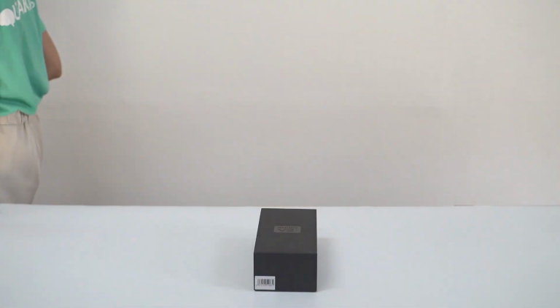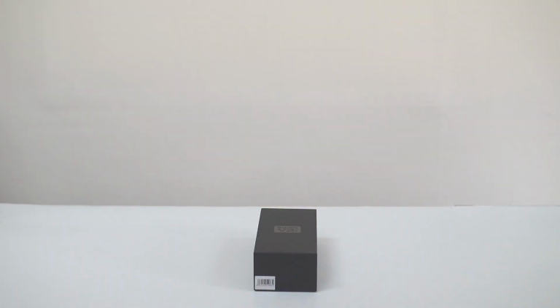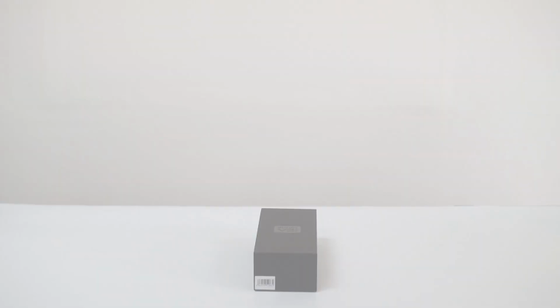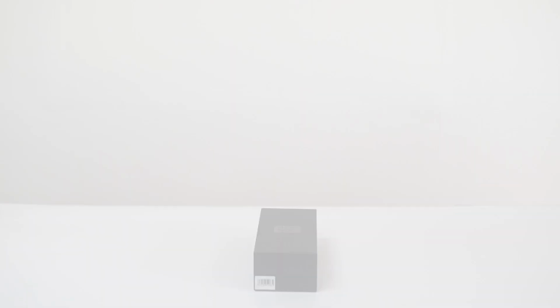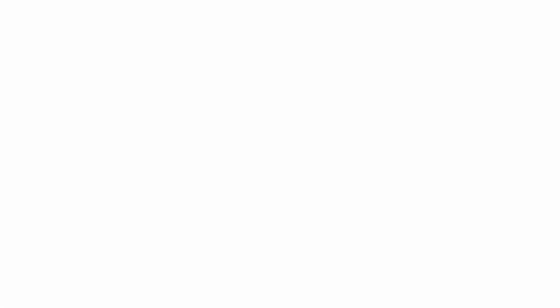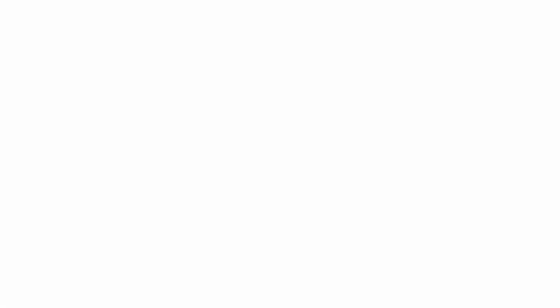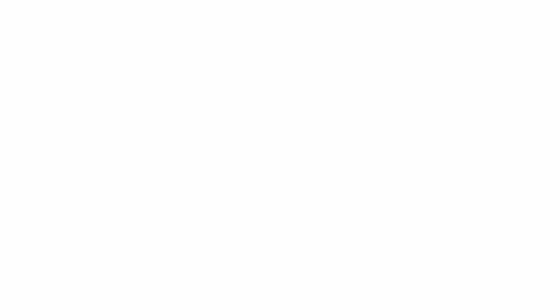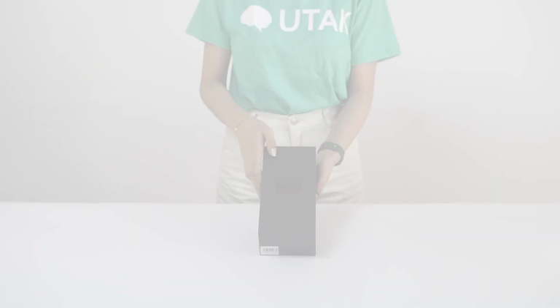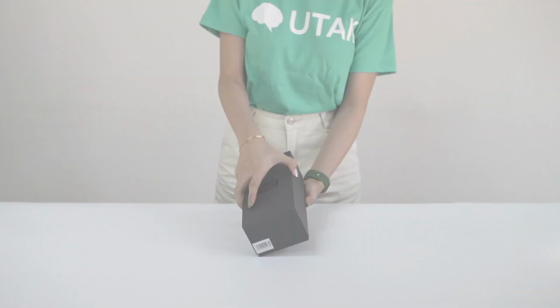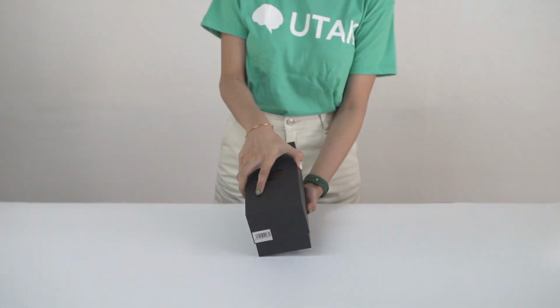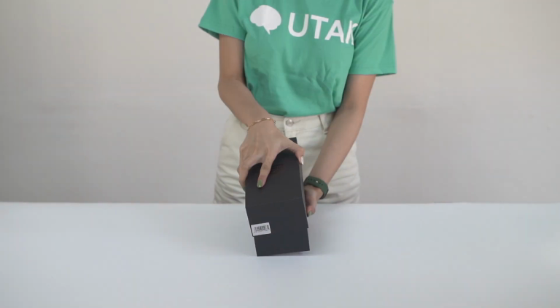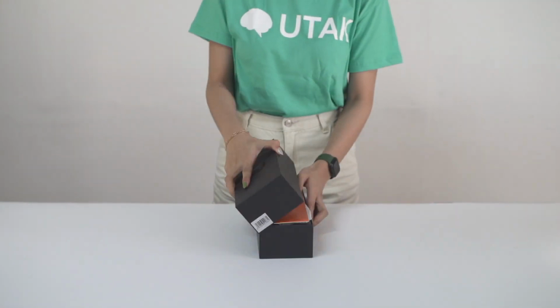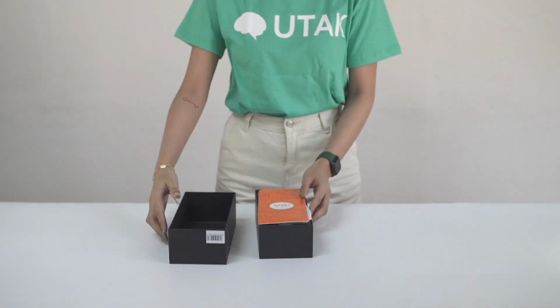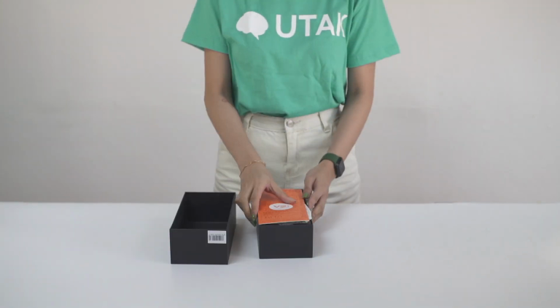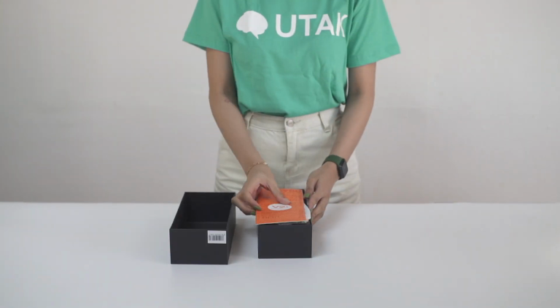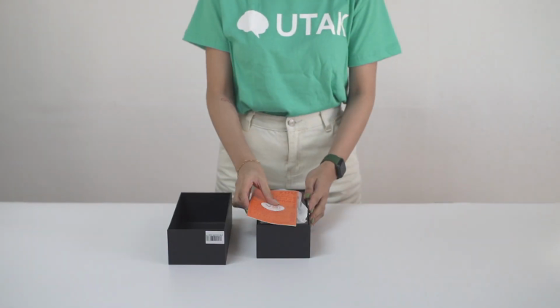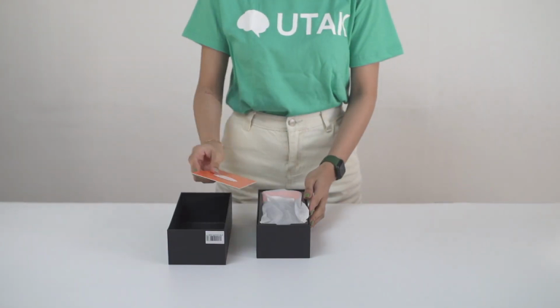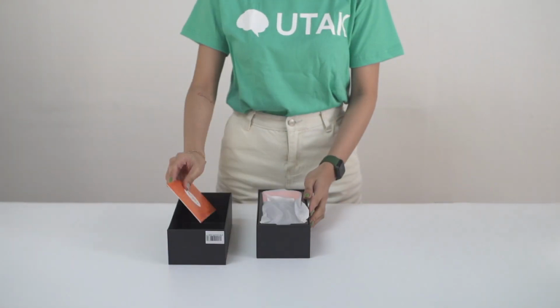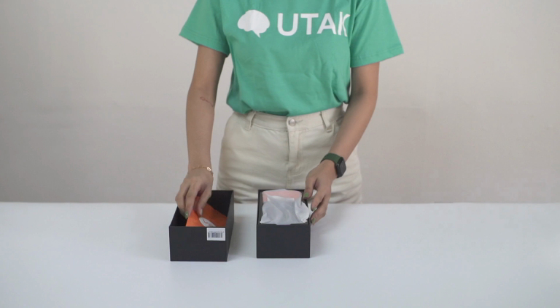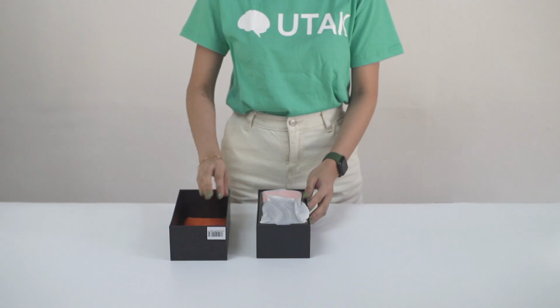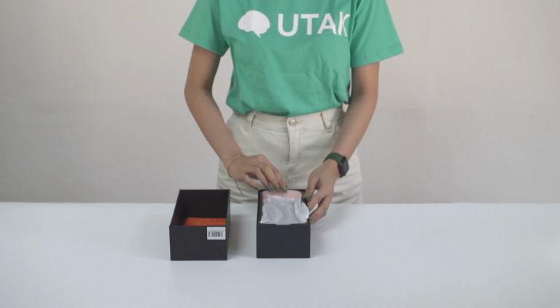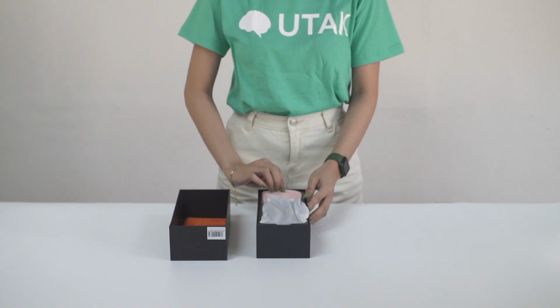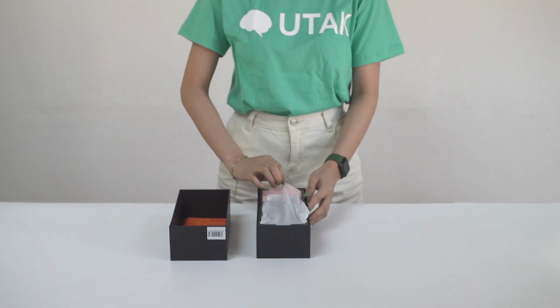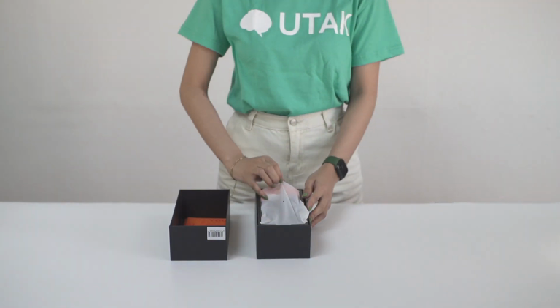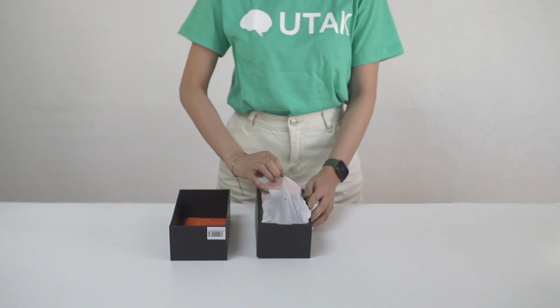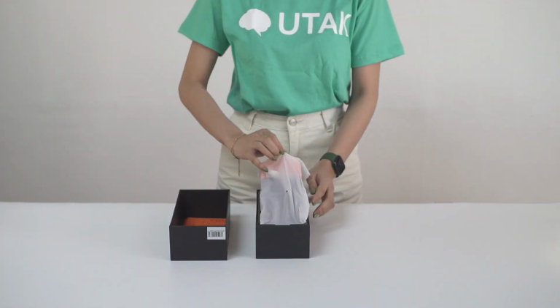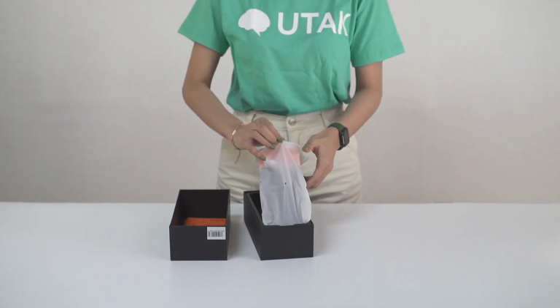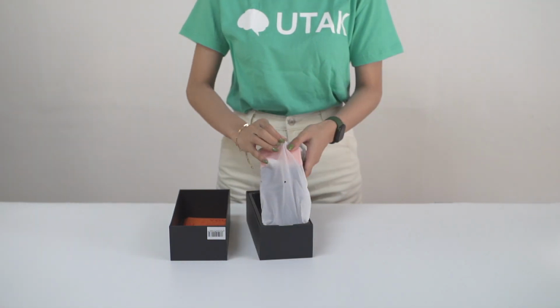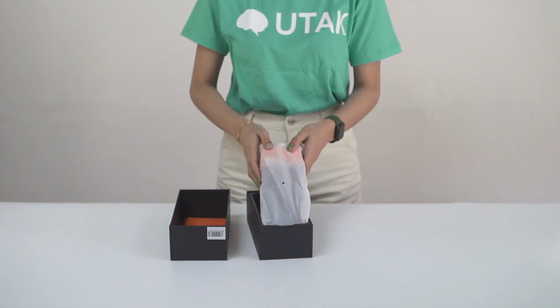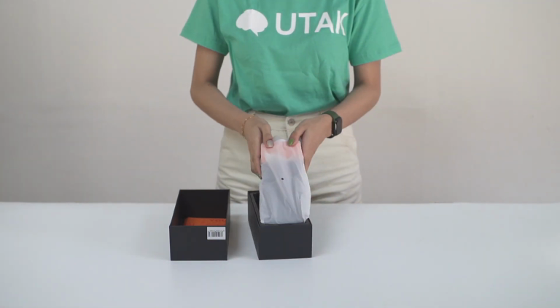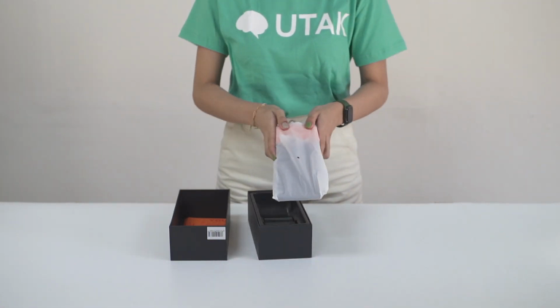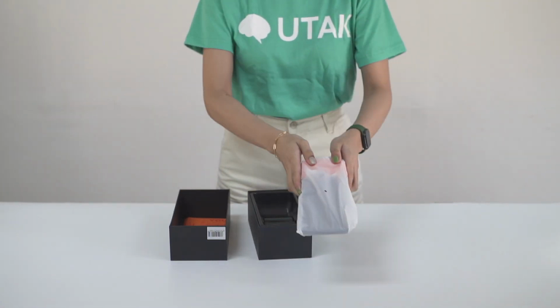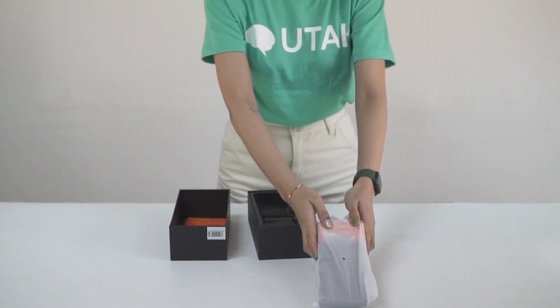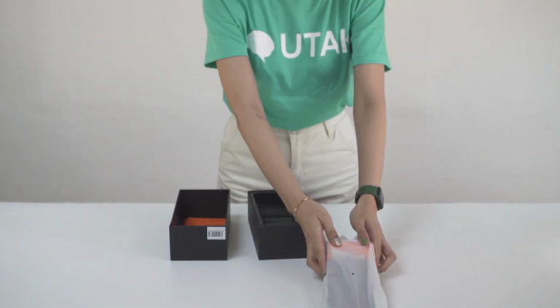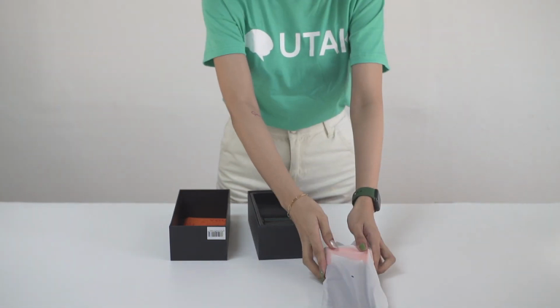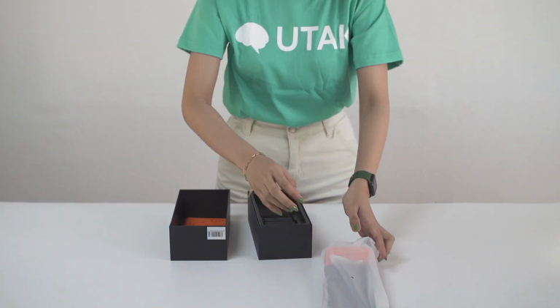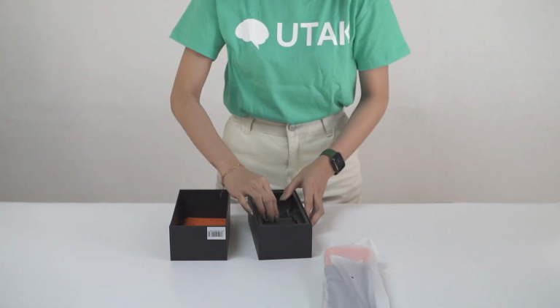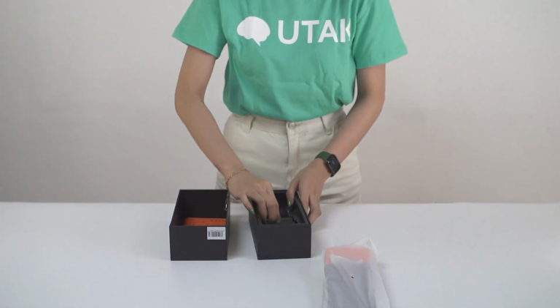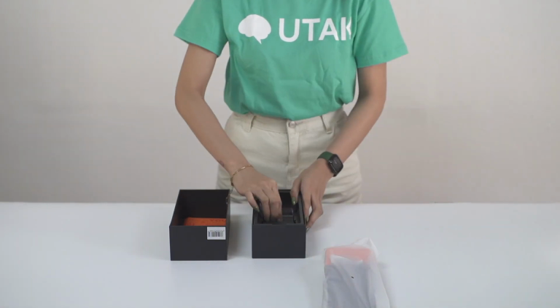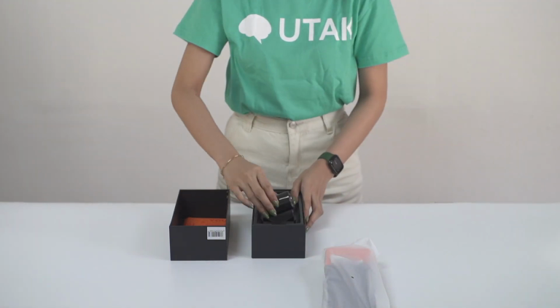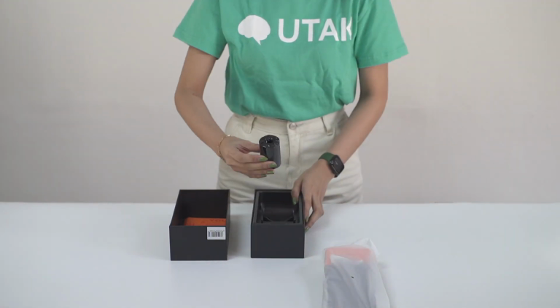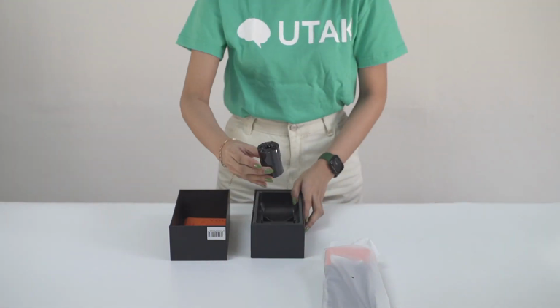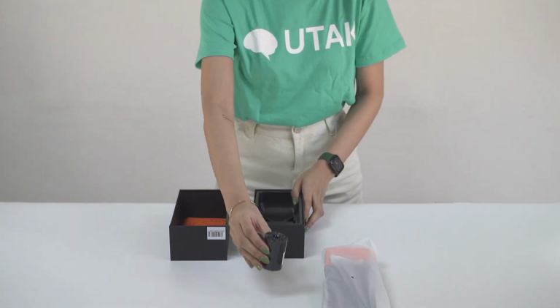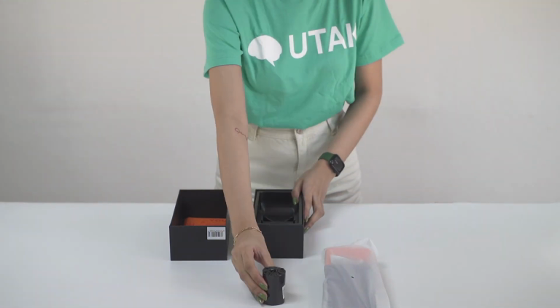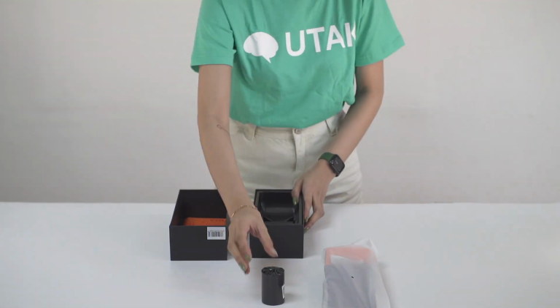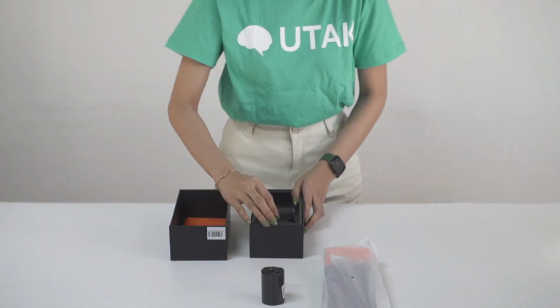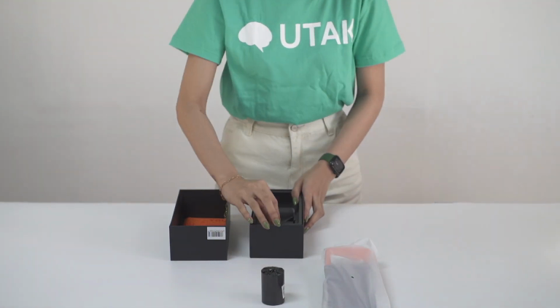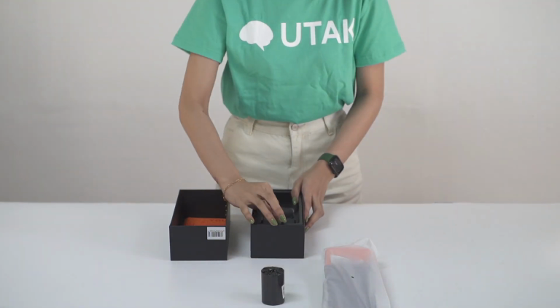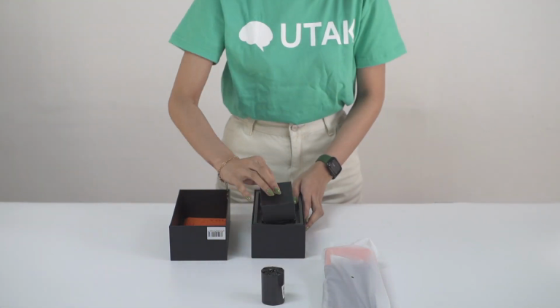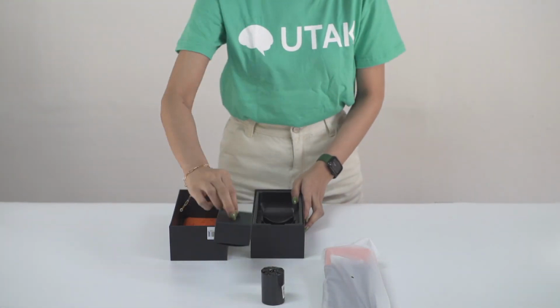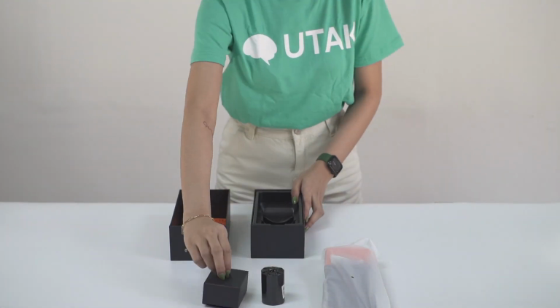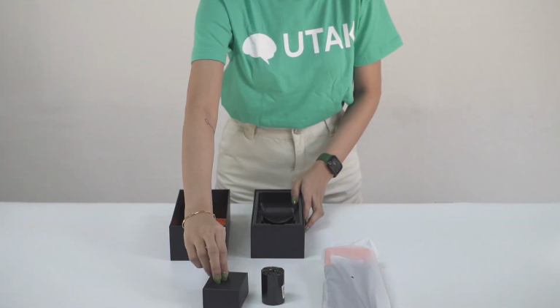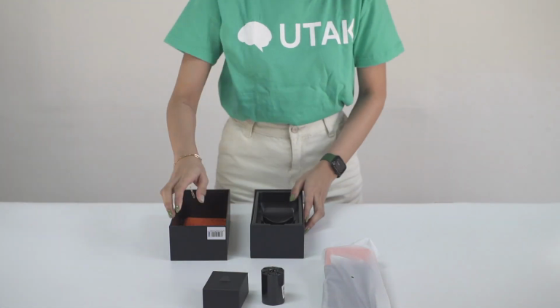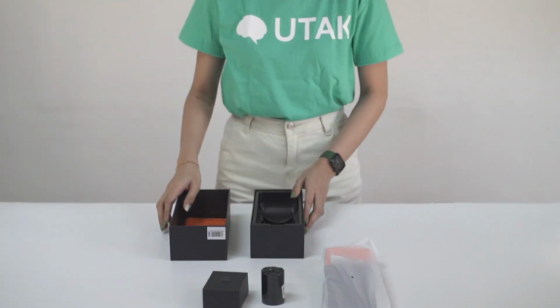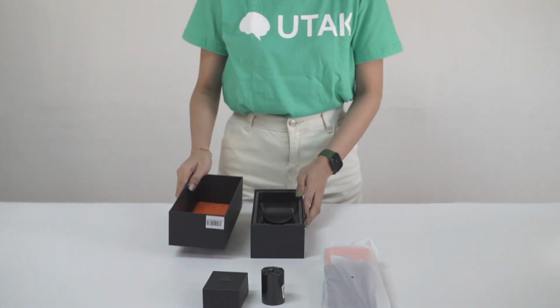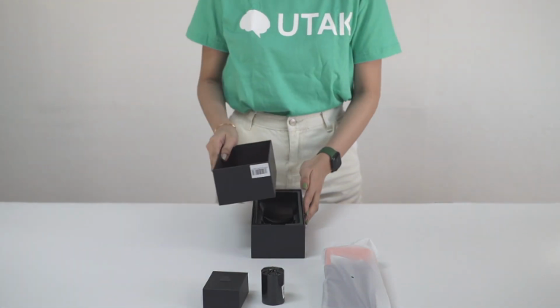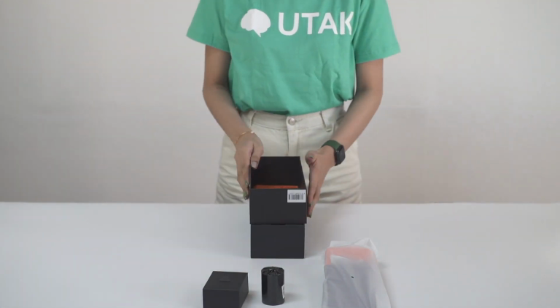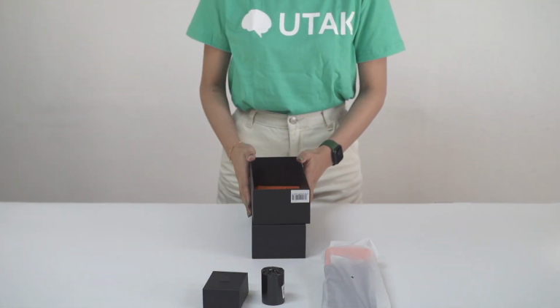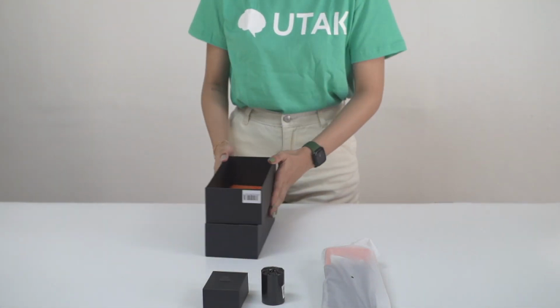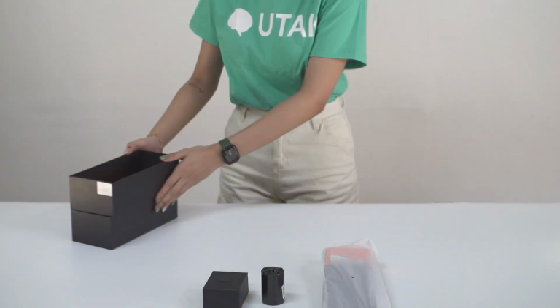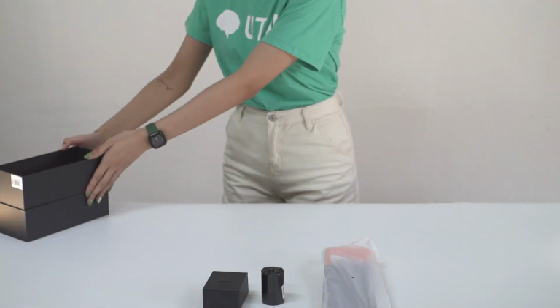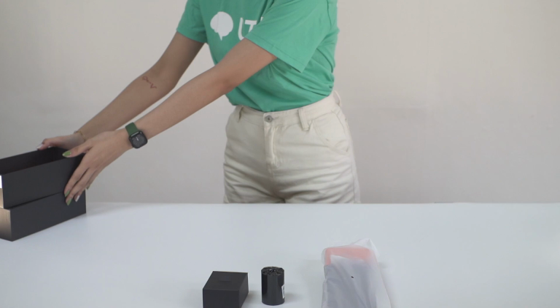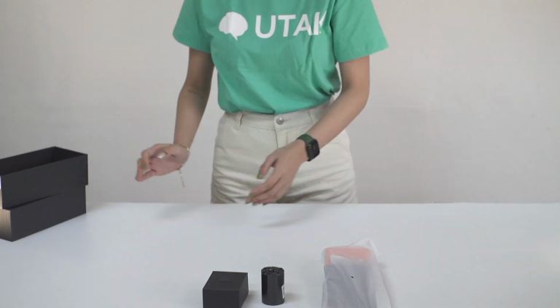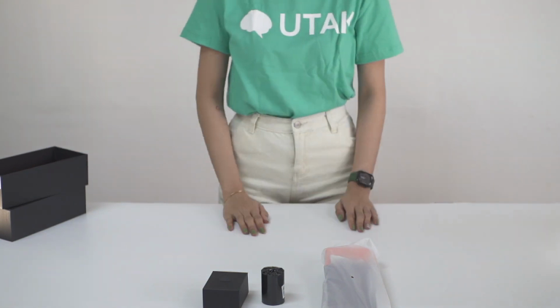Once you open it from your box, you'll find a smaller box which has the charger for the device, an extra paper roll, and the MPOS itself.